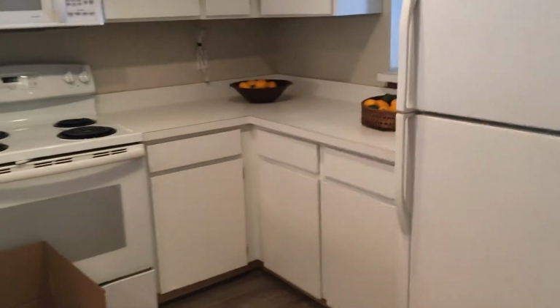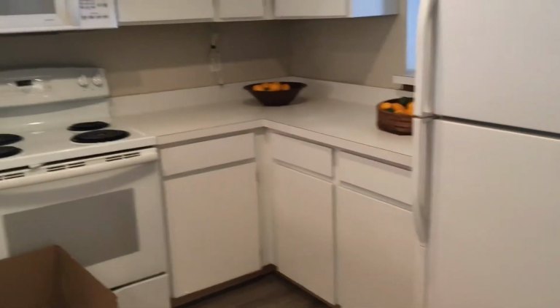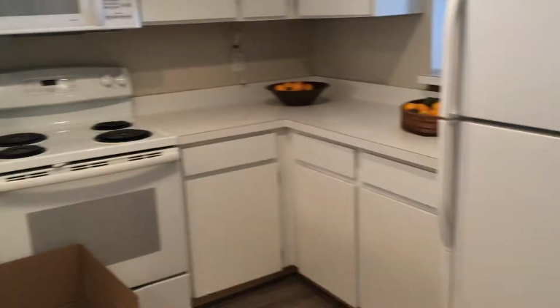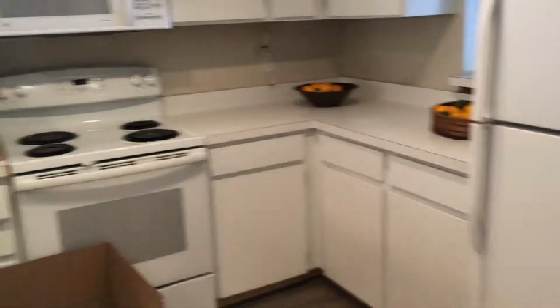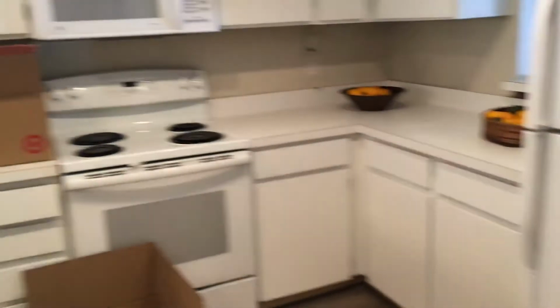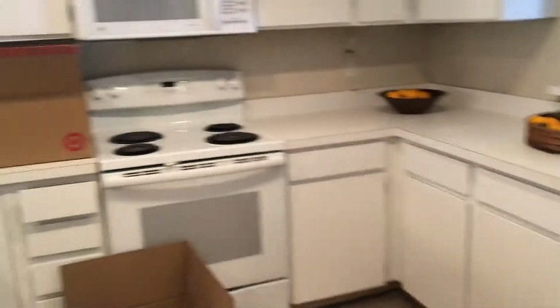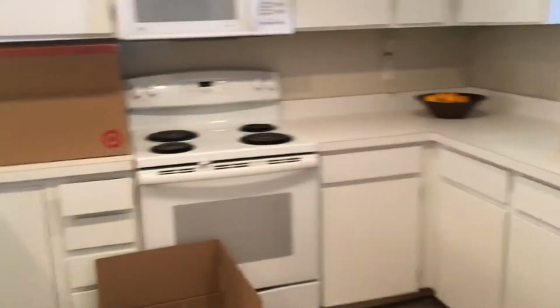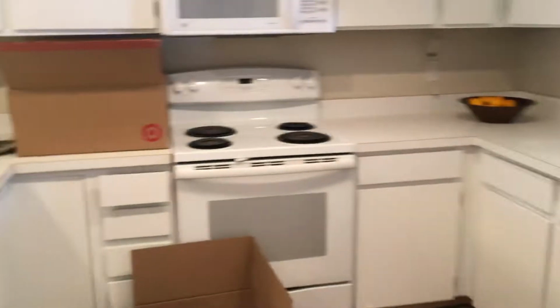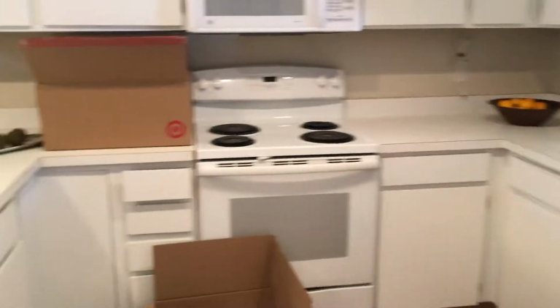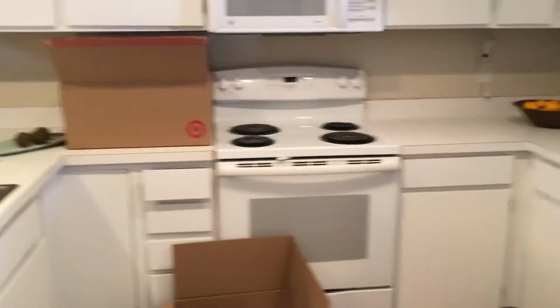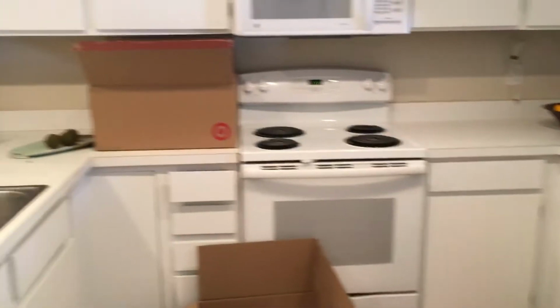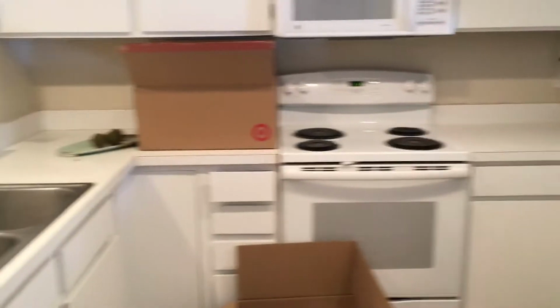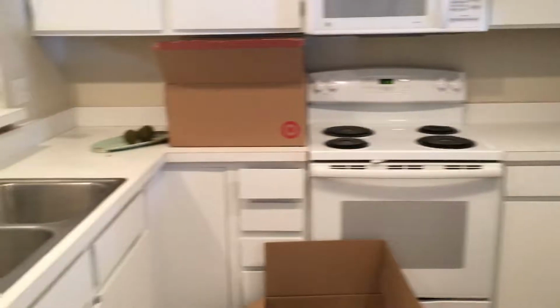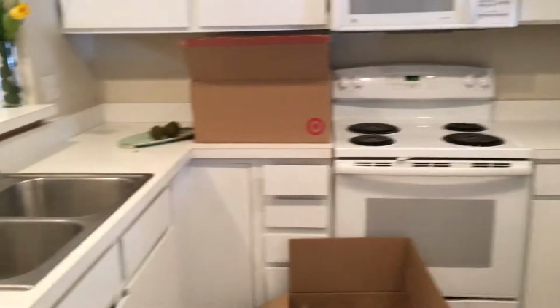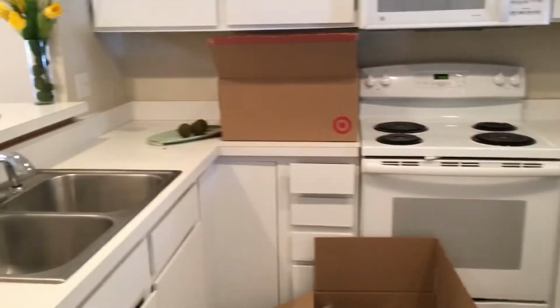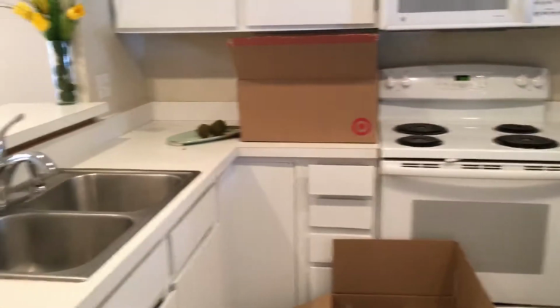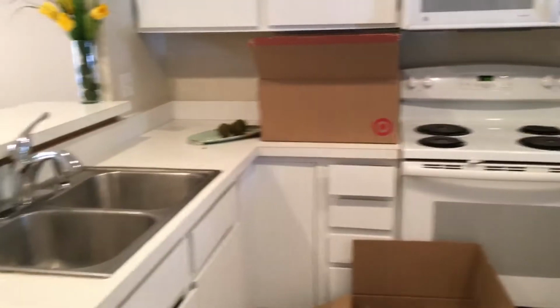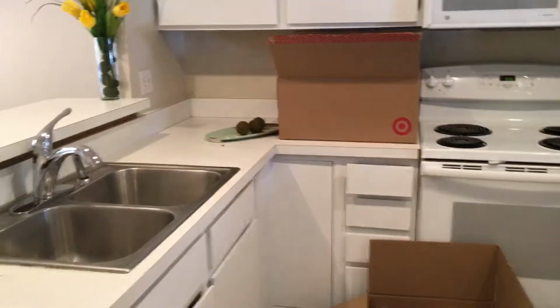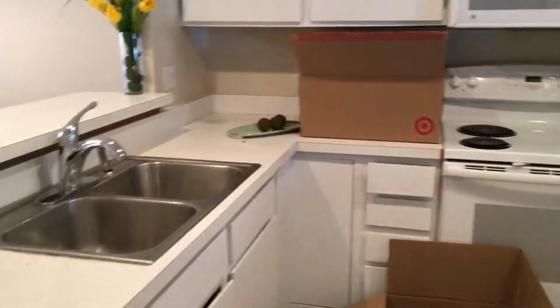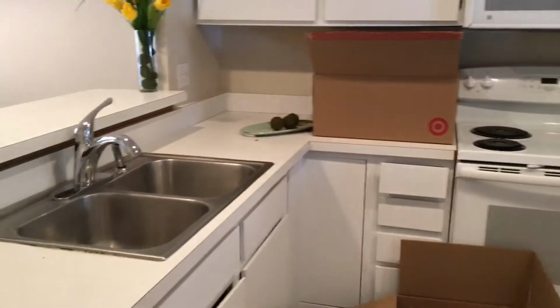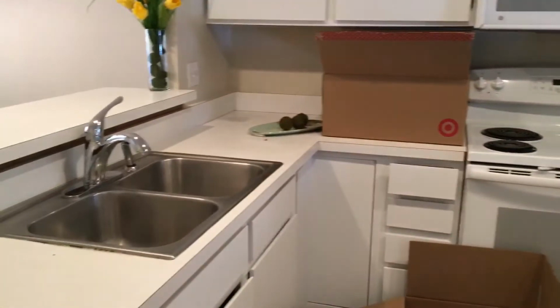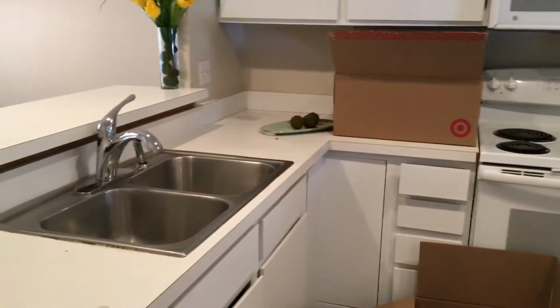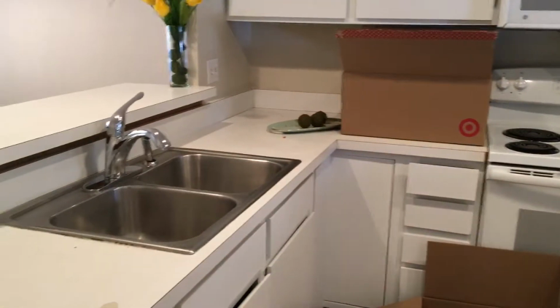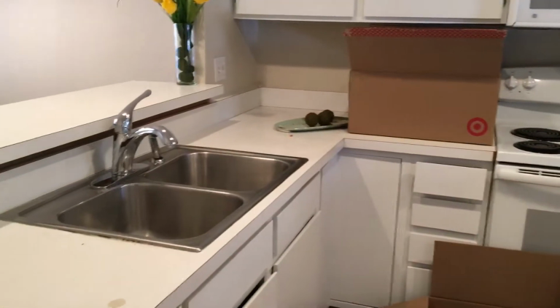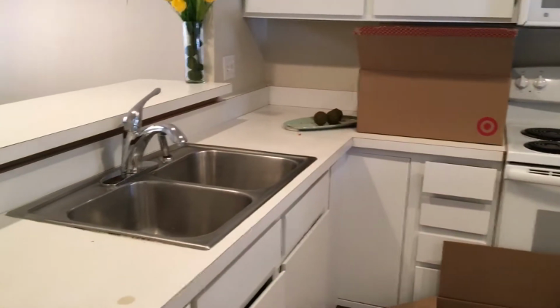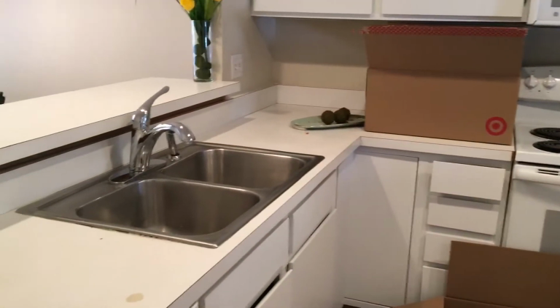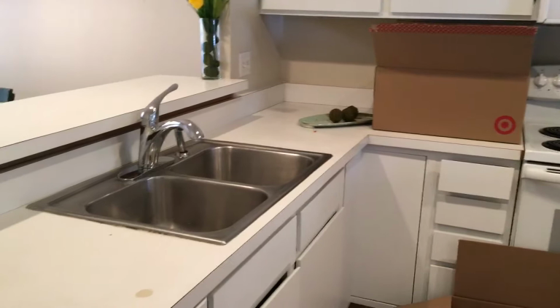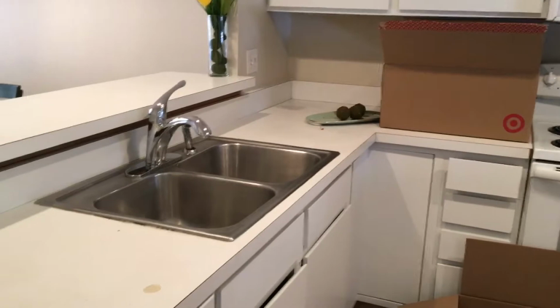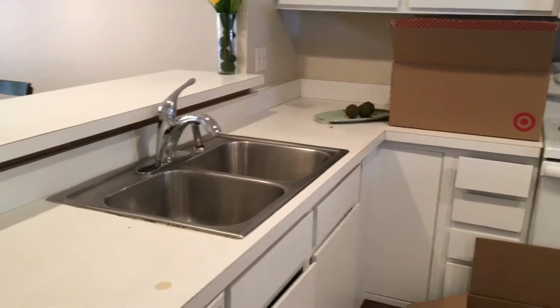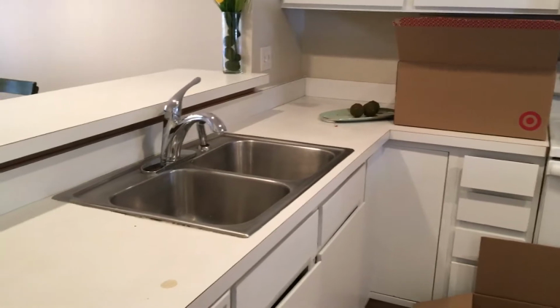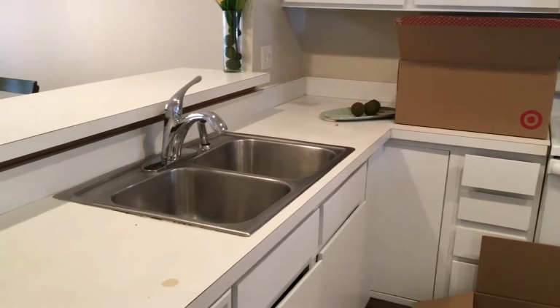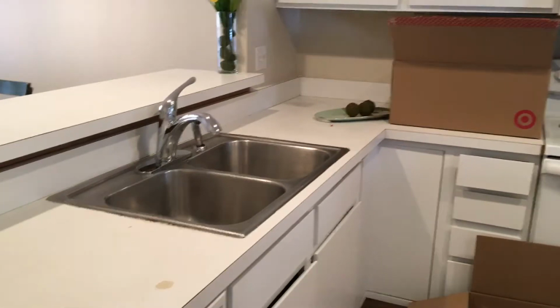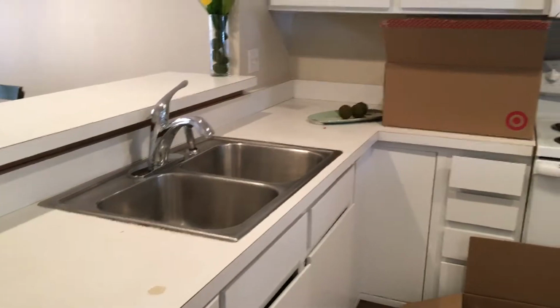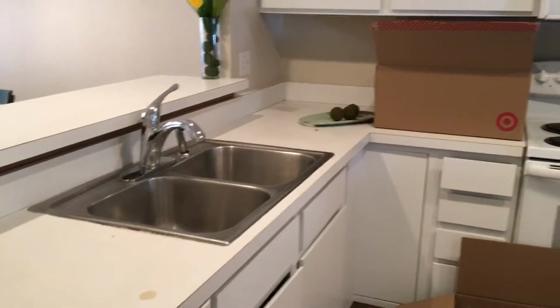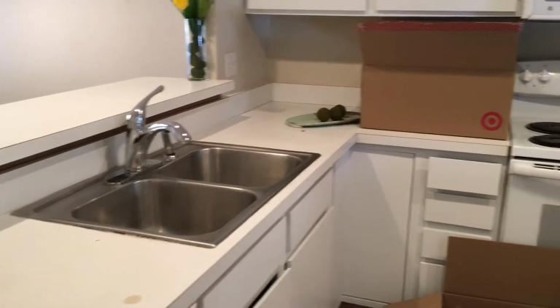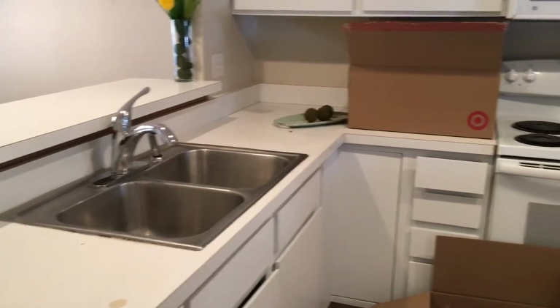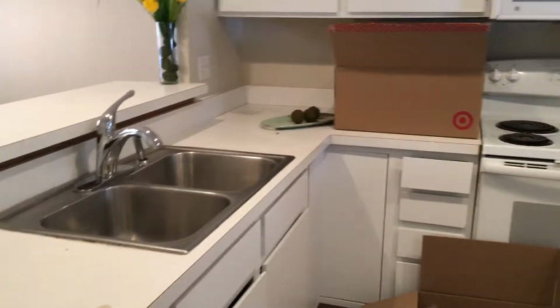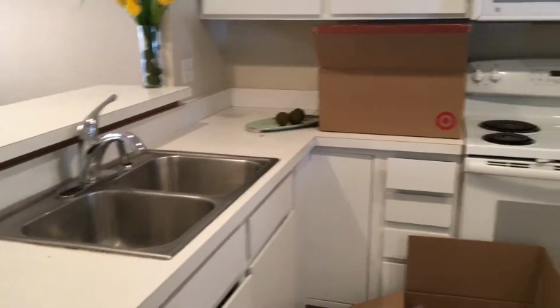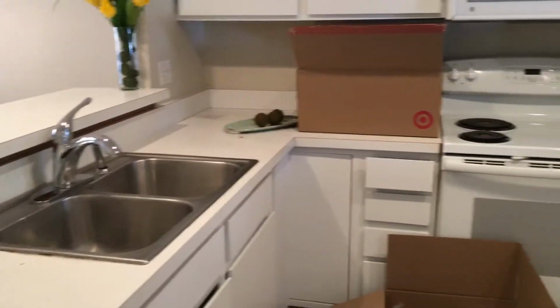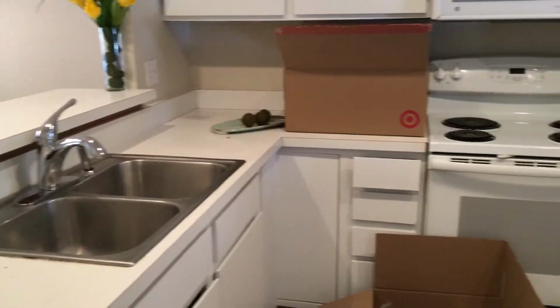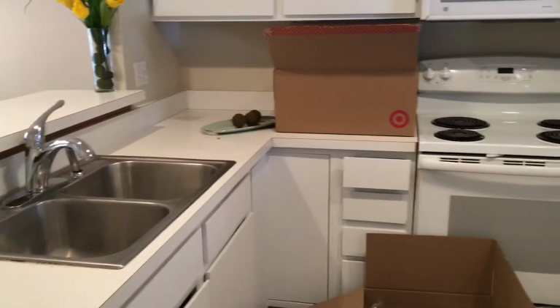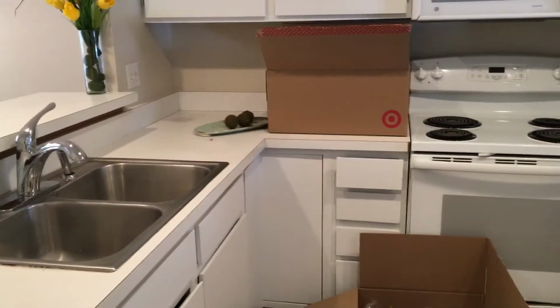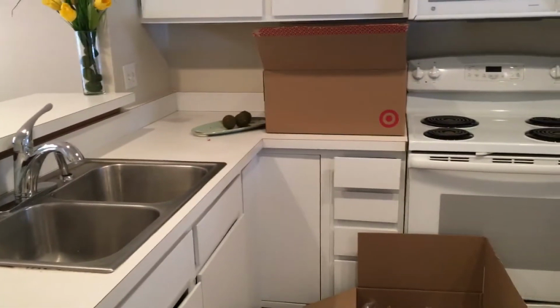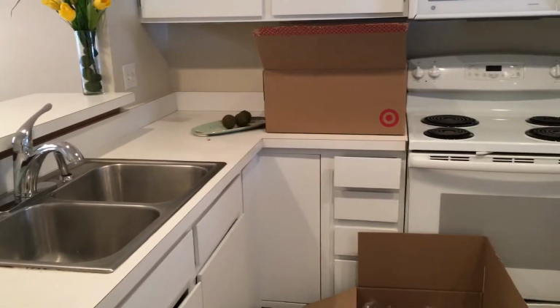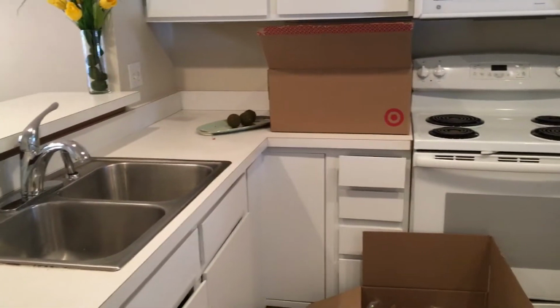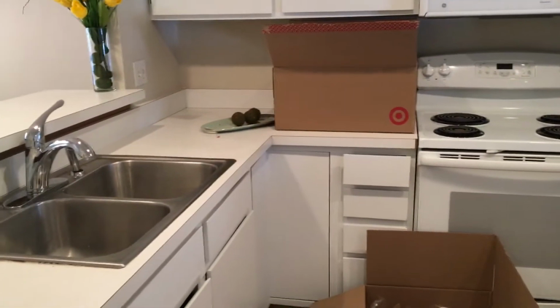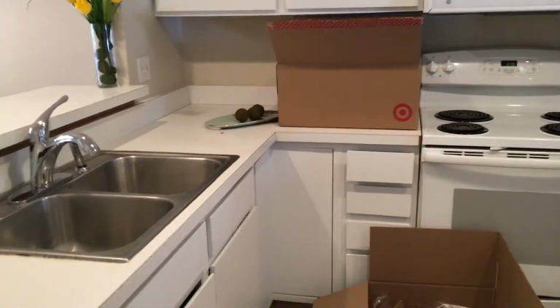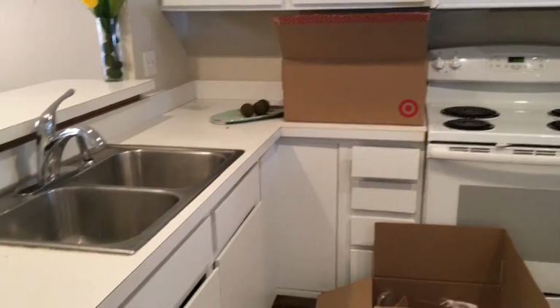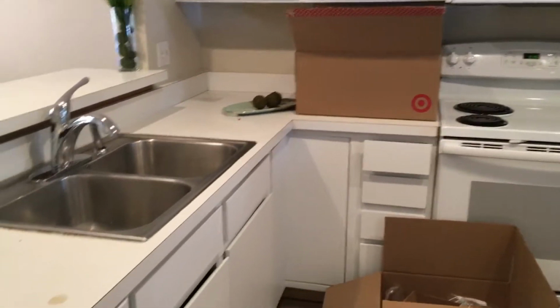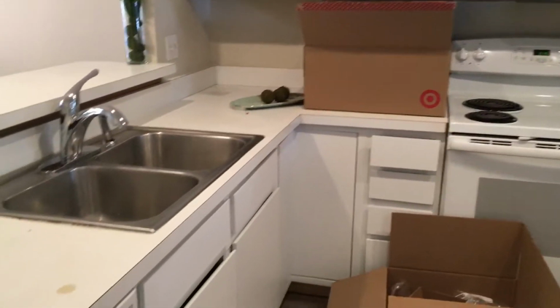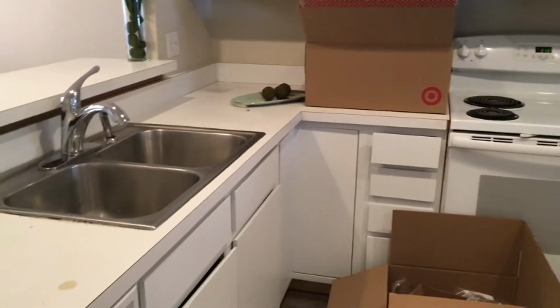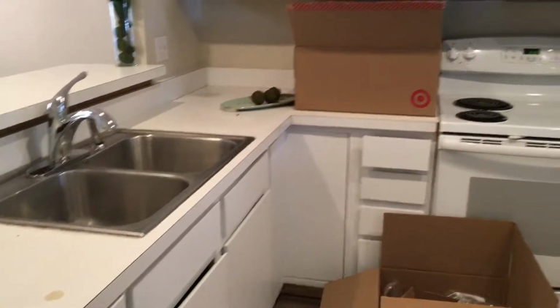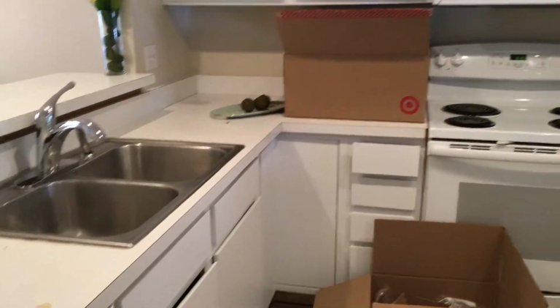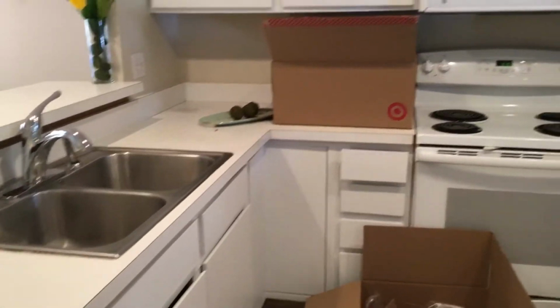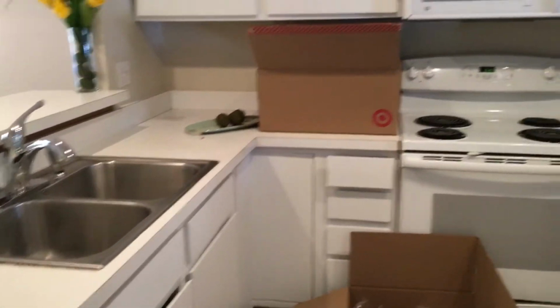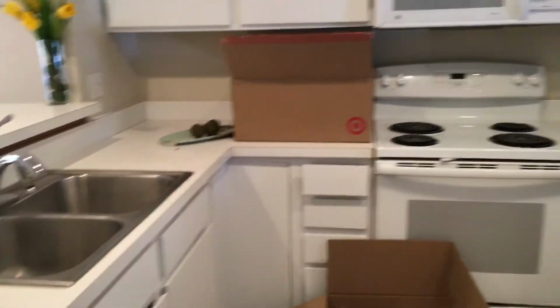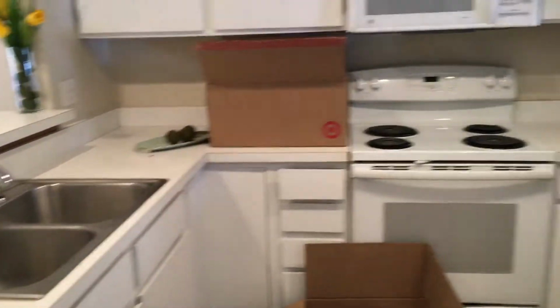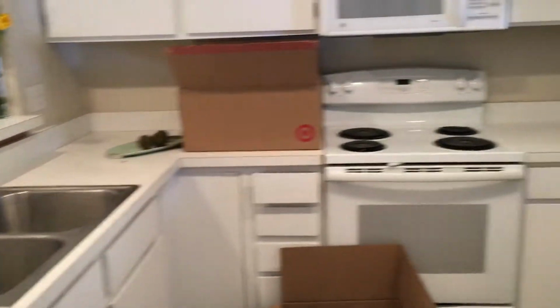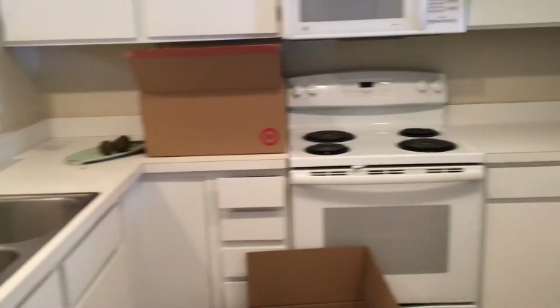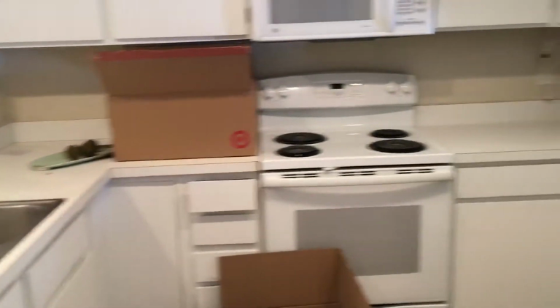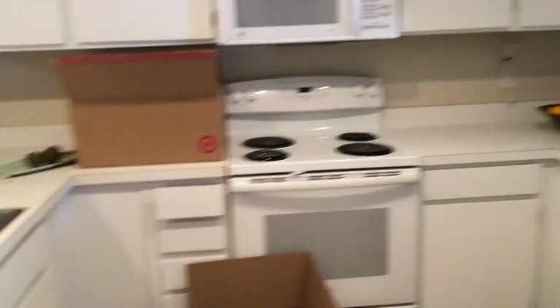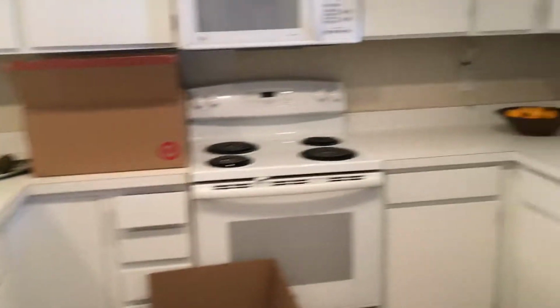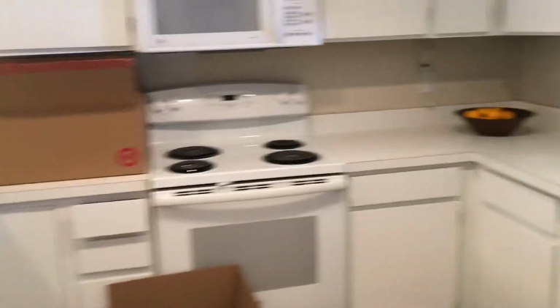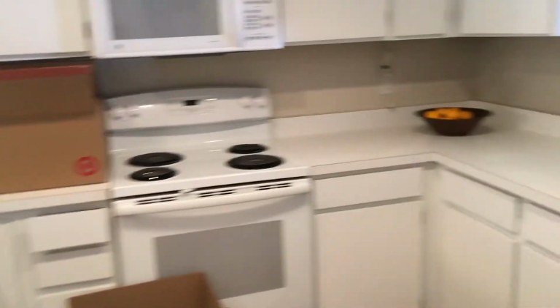And there's a kitchen, clean but dated, with Formica countertops.